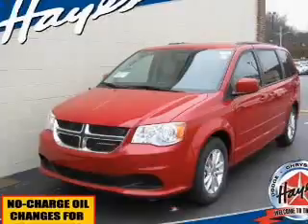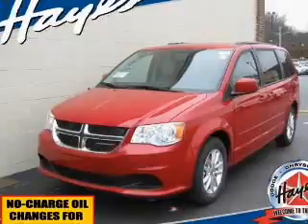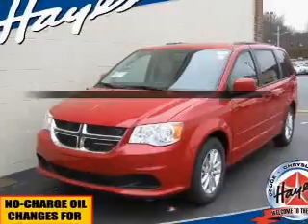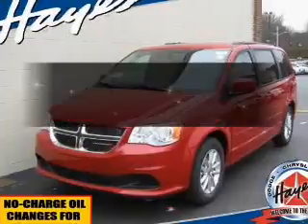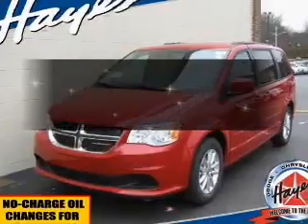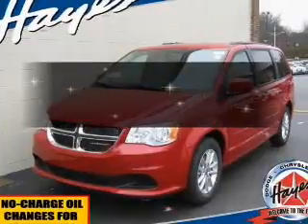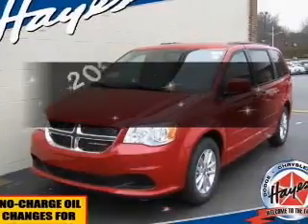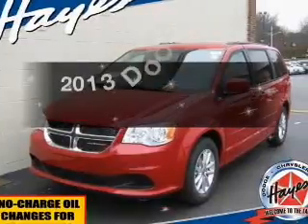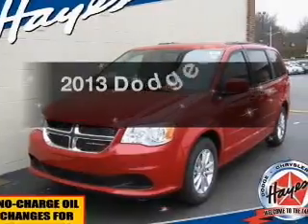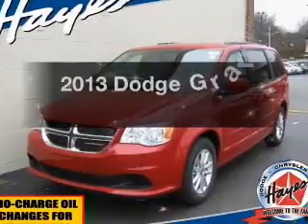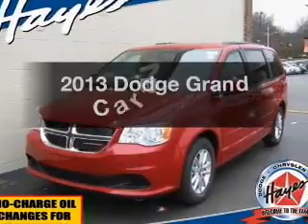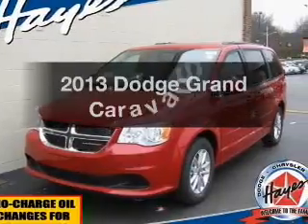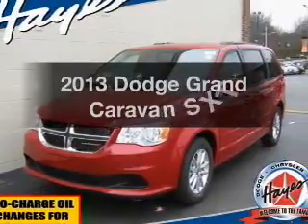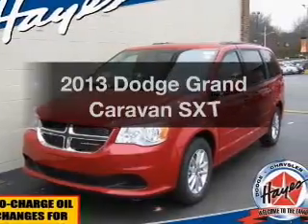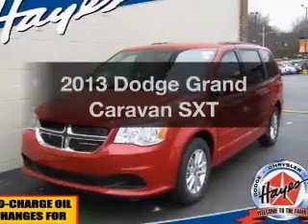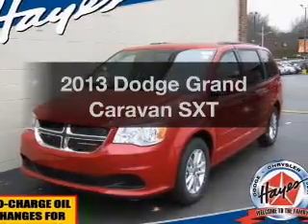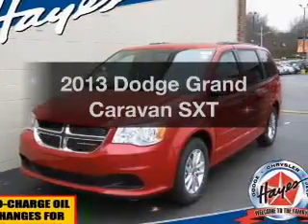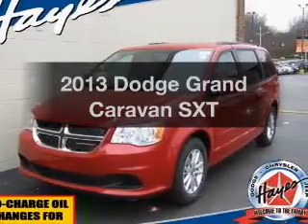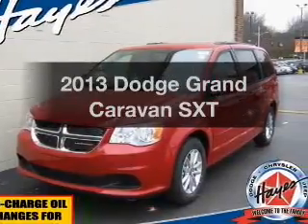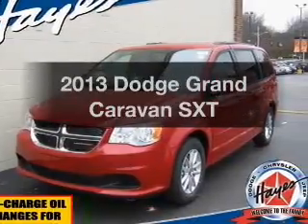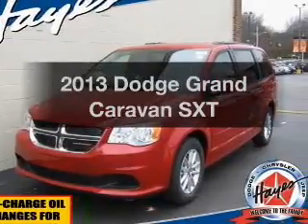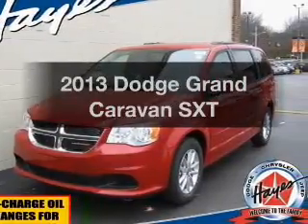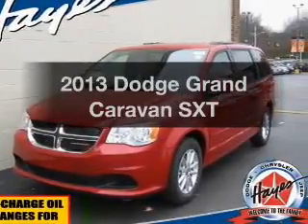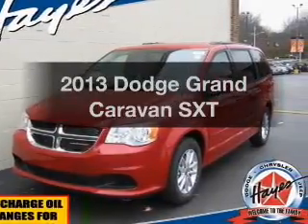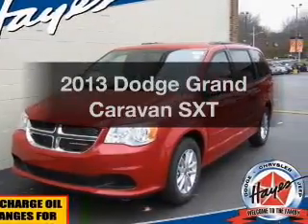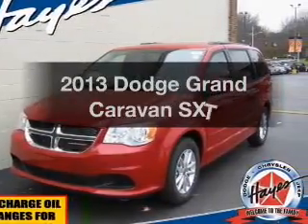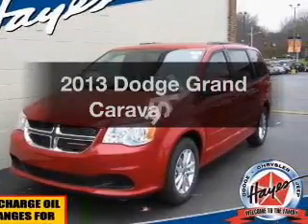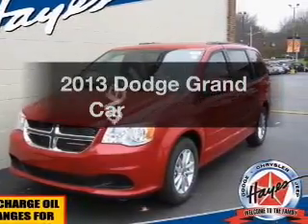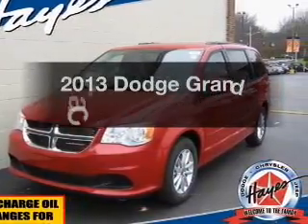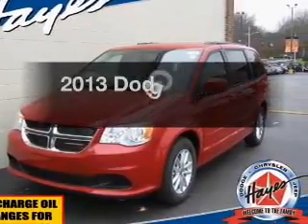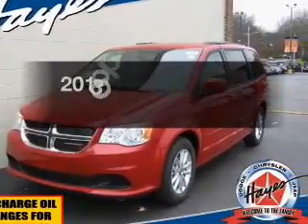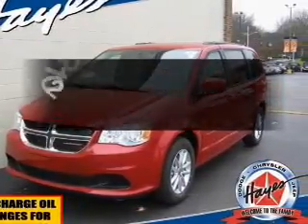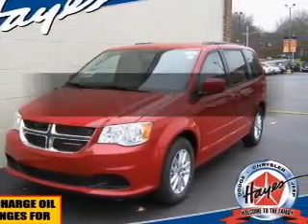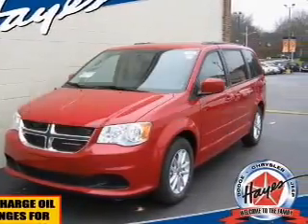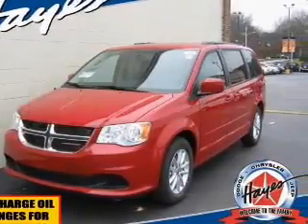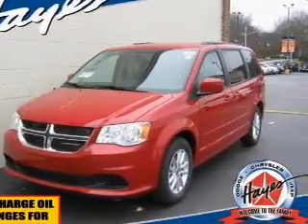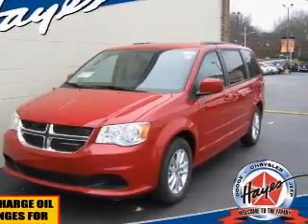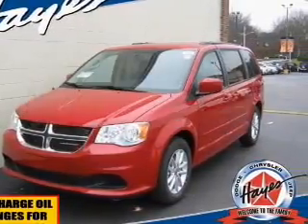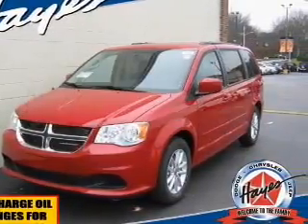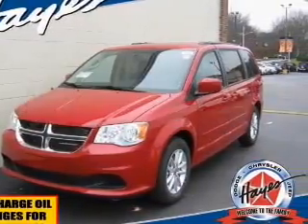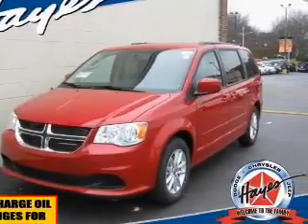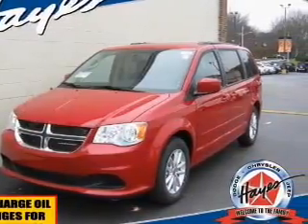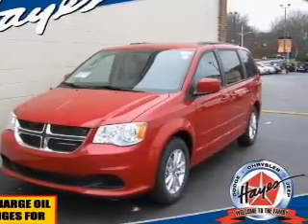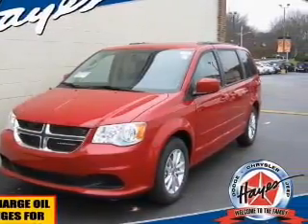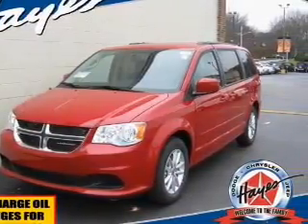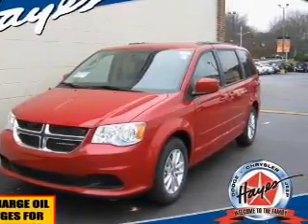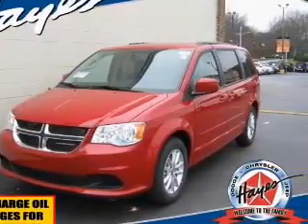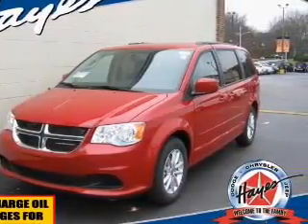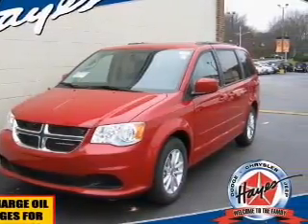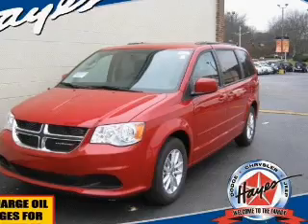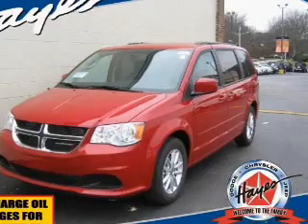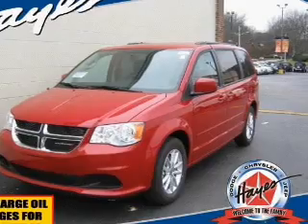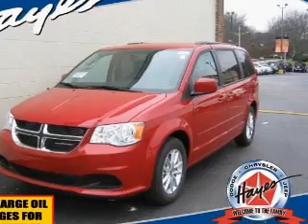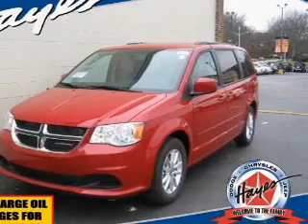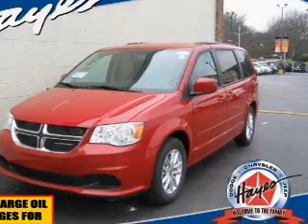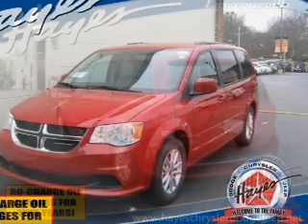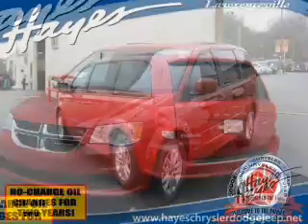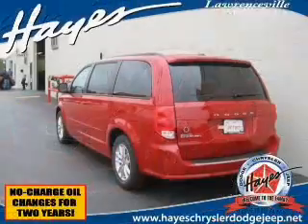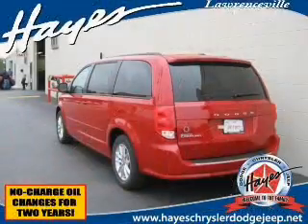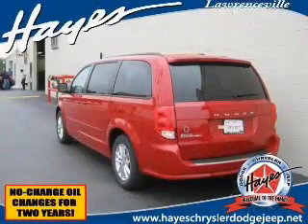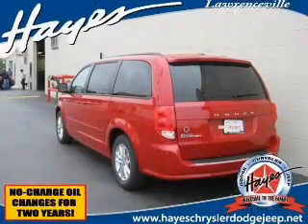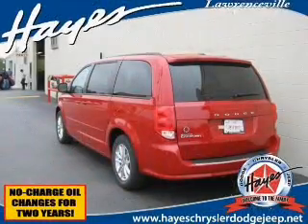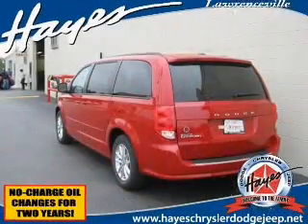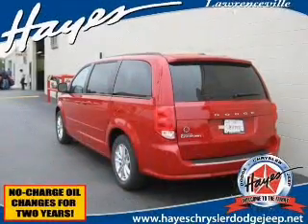Presenting the 2013 Dodge Grand Caravan. If you're looking for a first-rate auto, this one could be yours today.